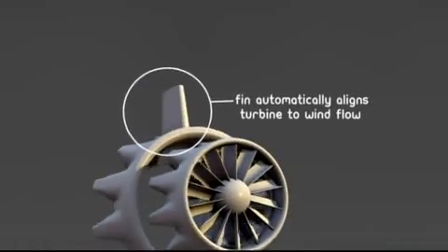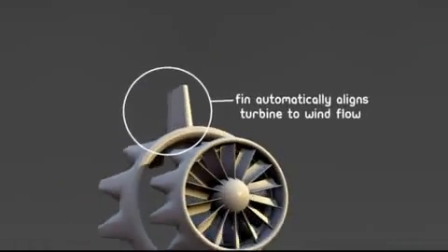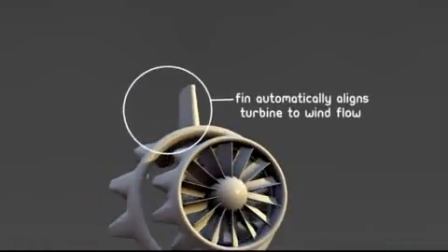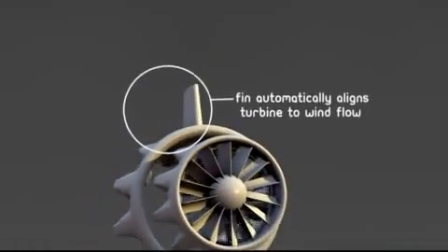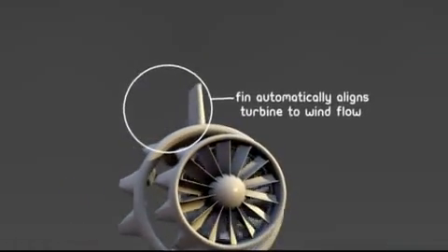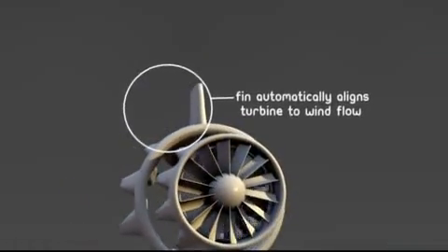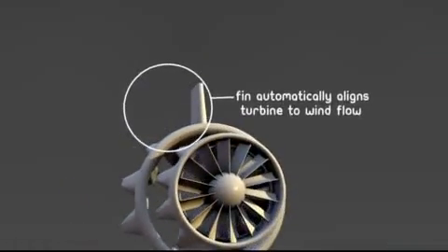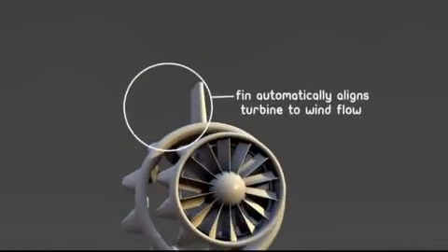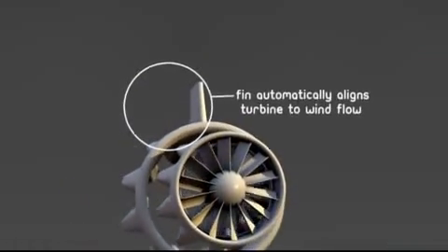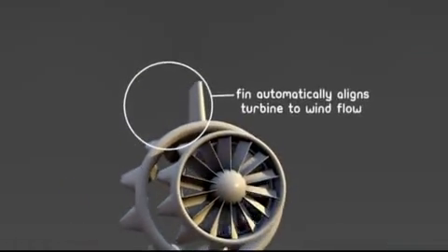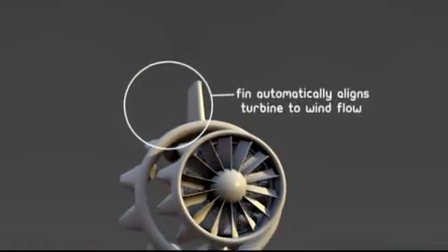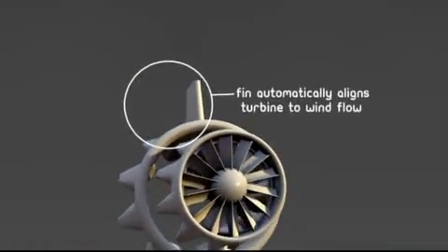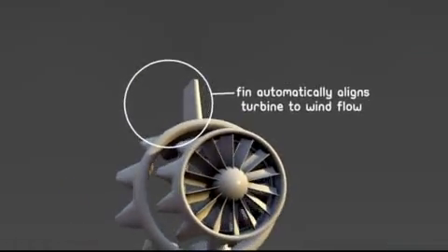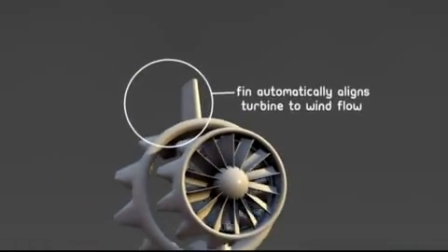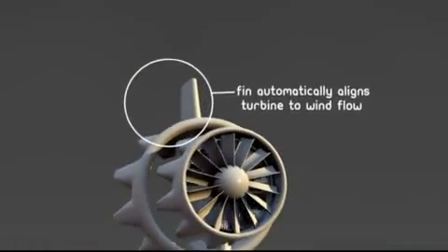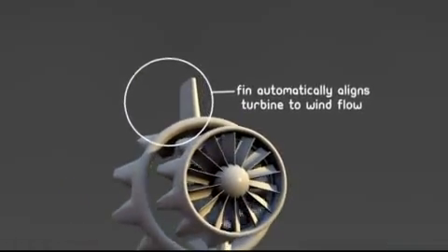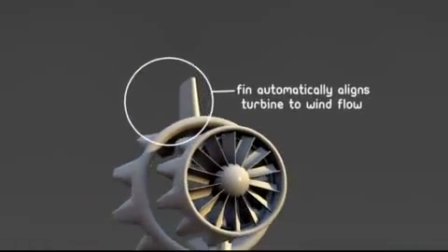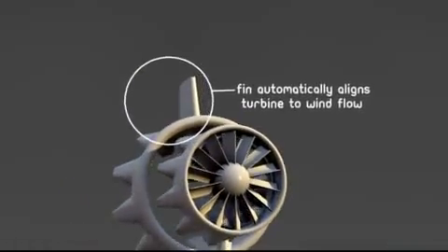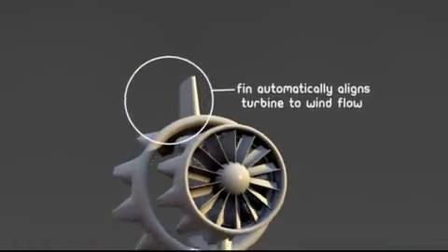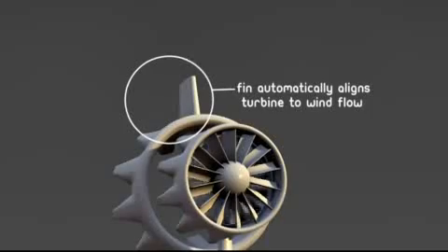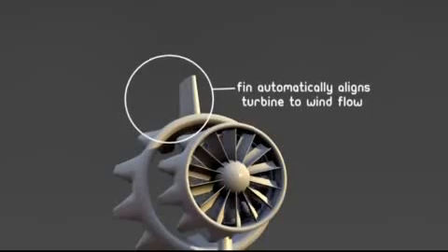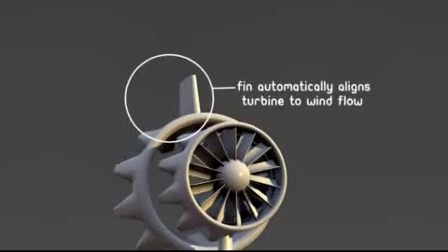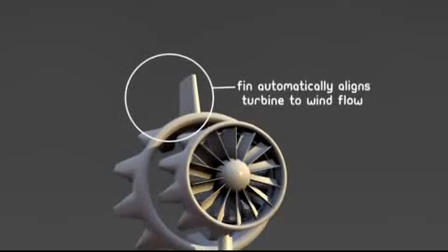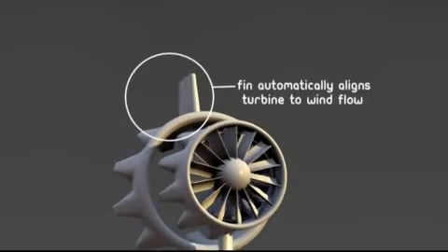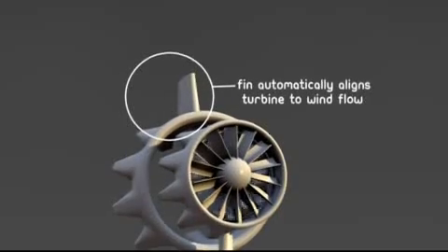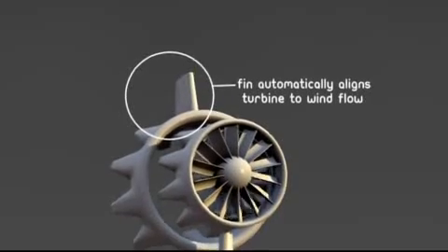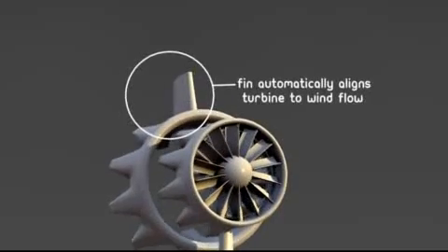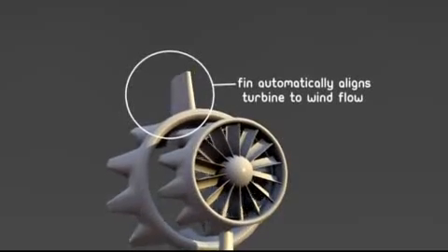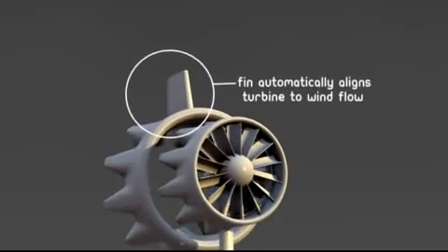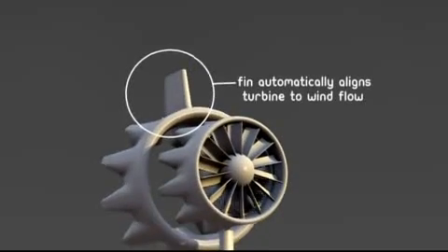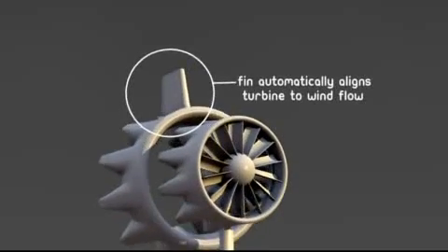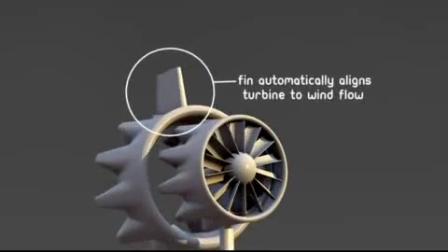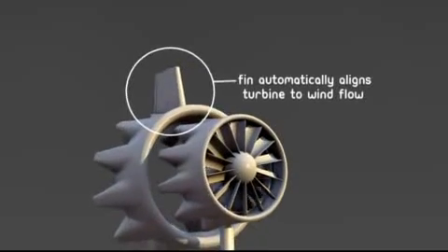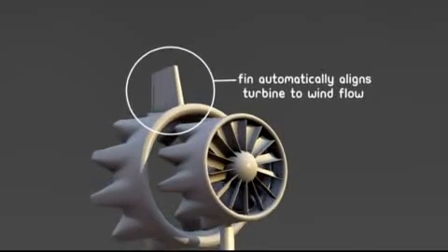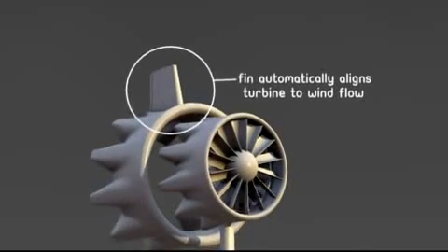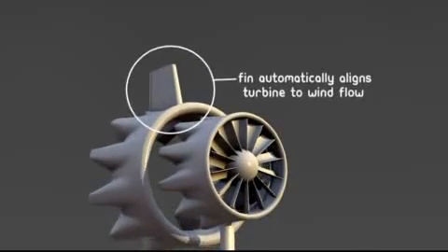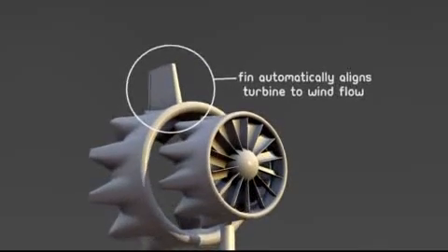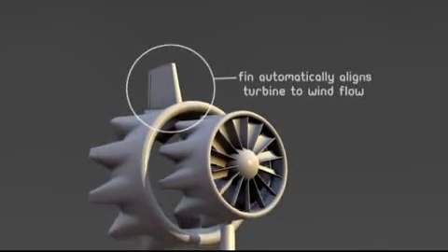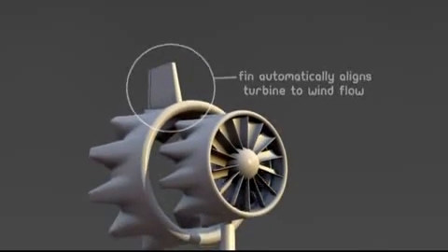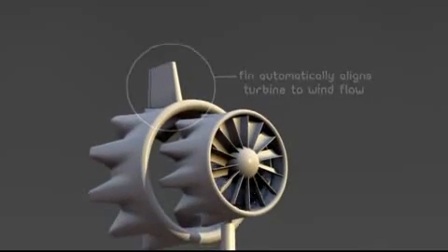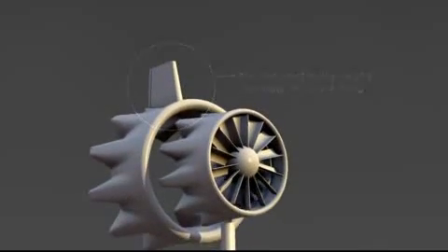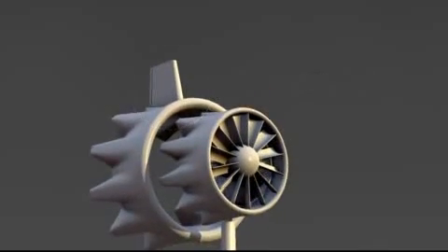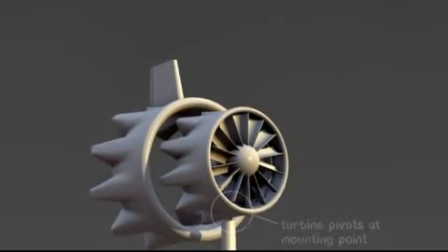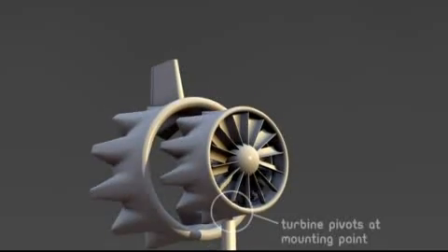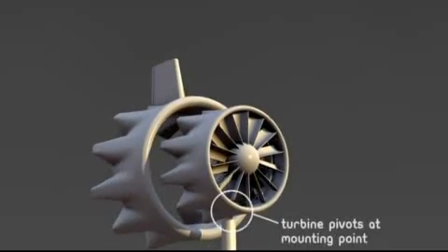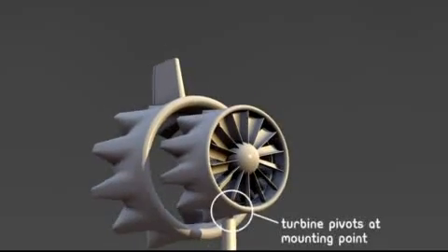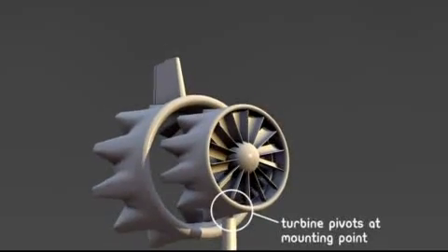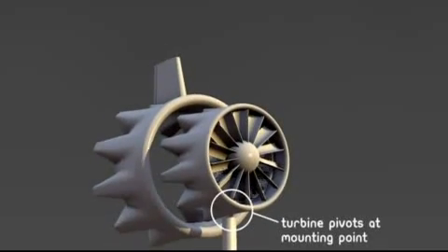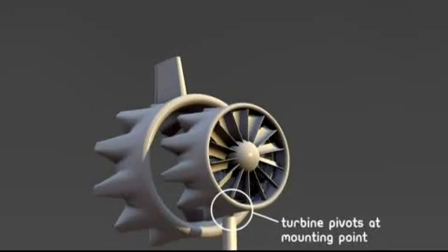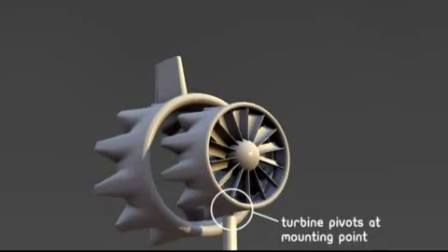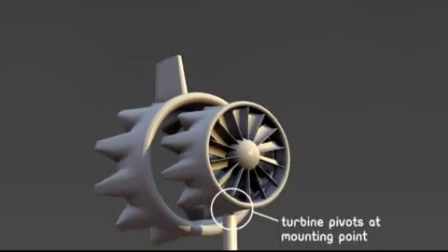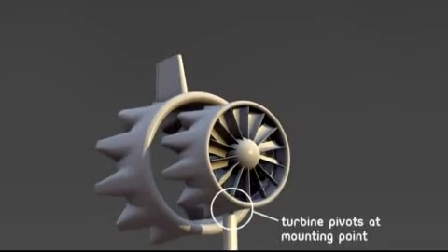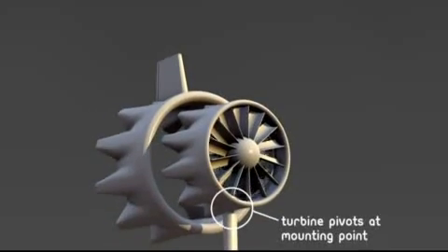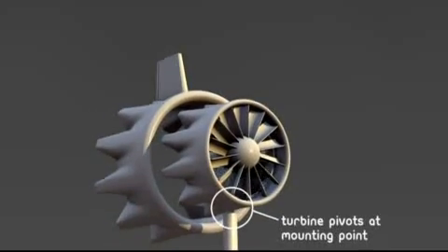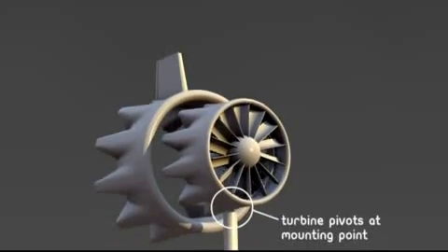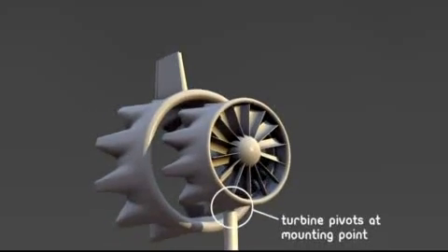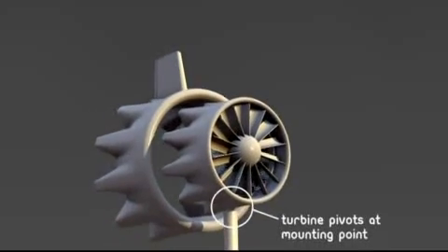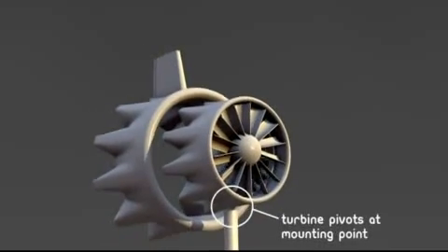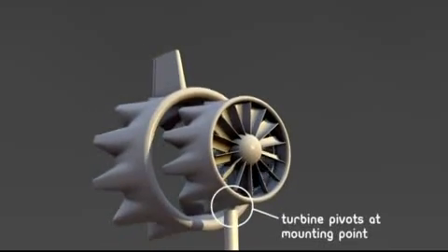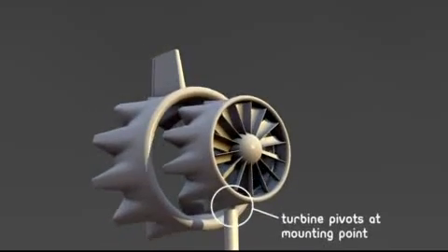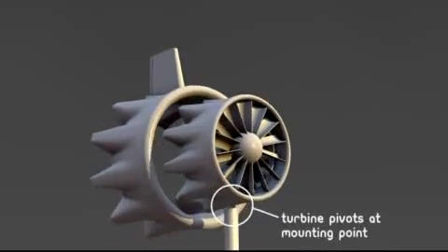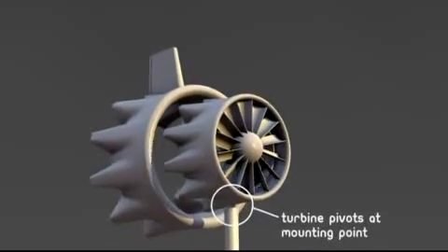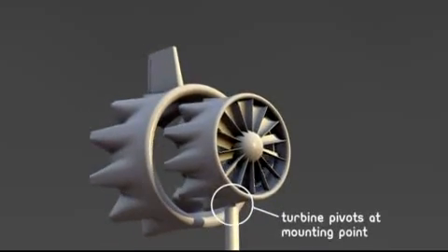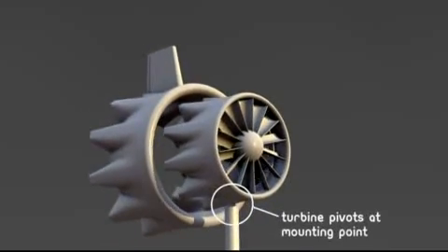Flowdesign's turbine can automatically align to the wind direction, like a kite string, and does not need motorized alignment.